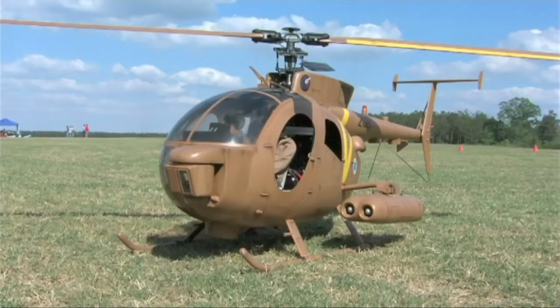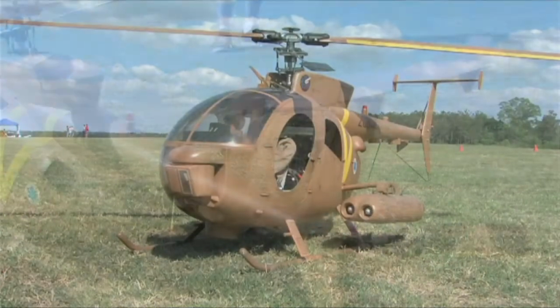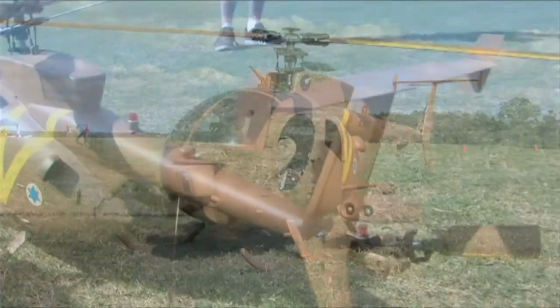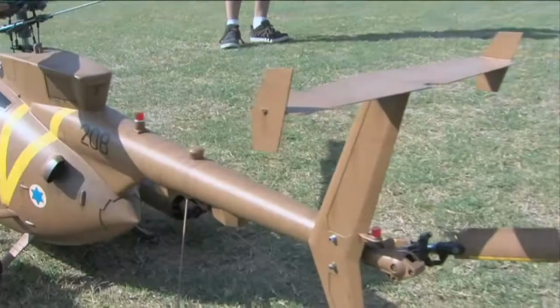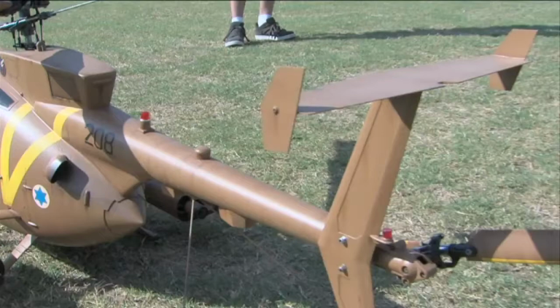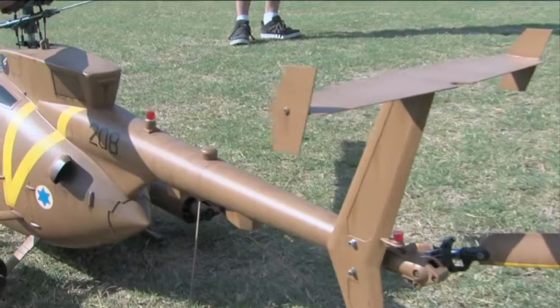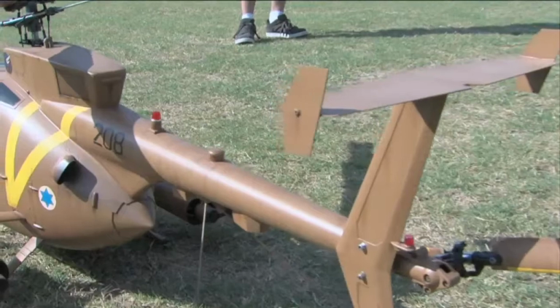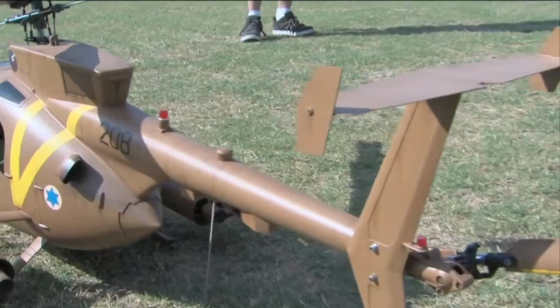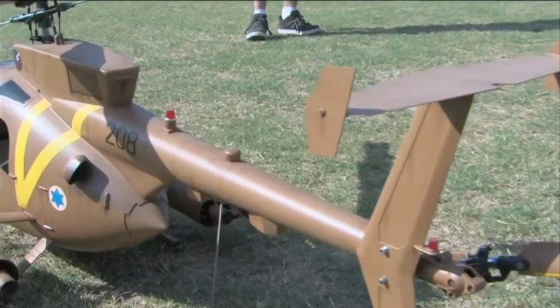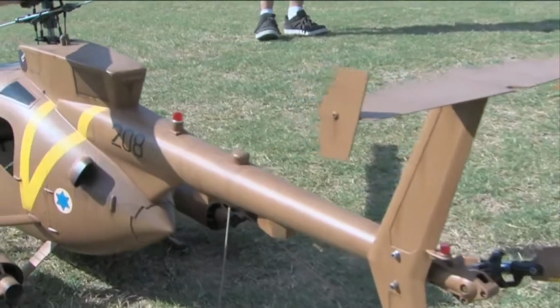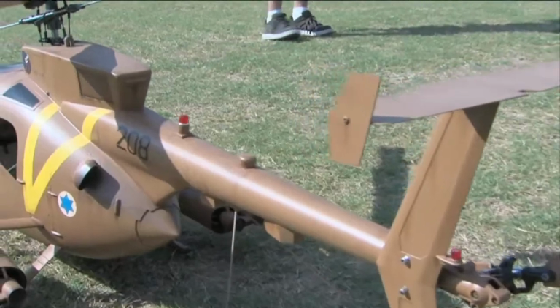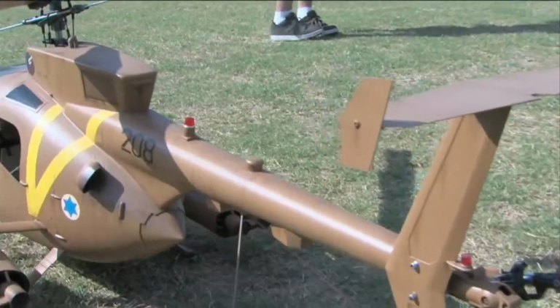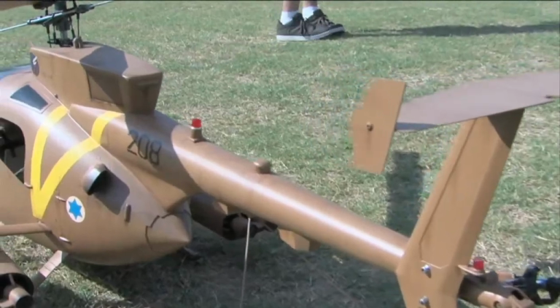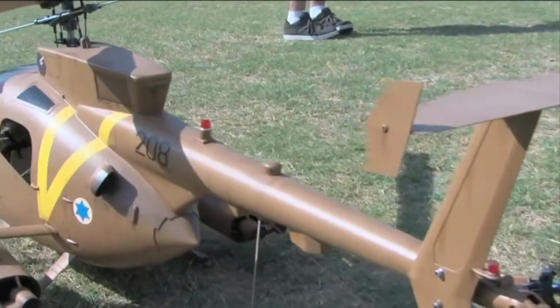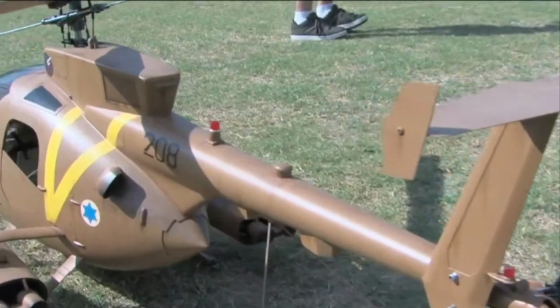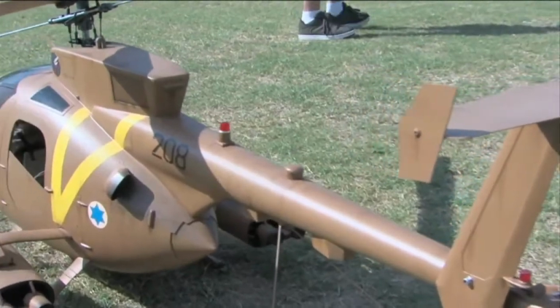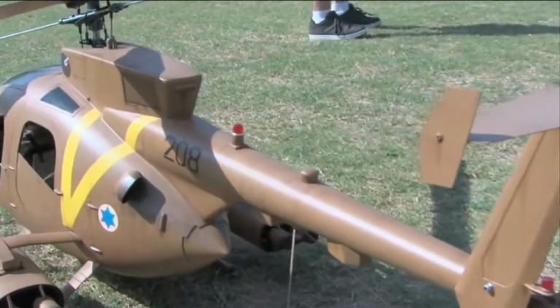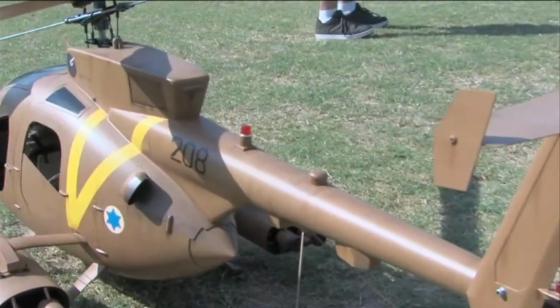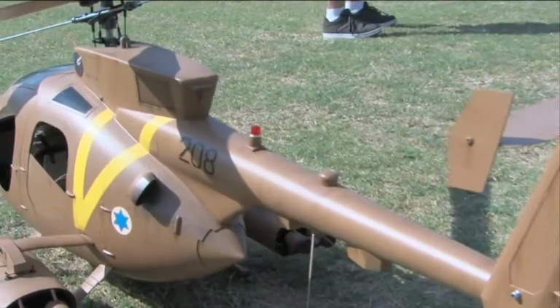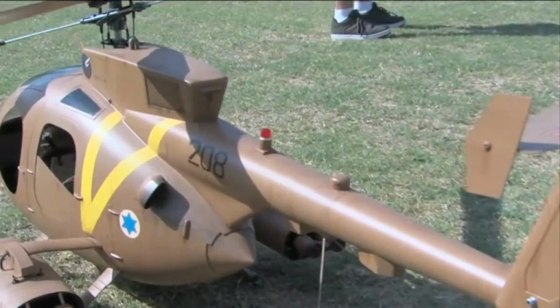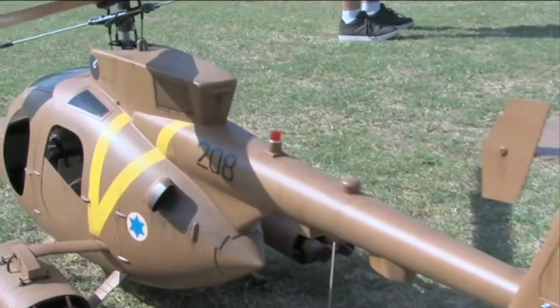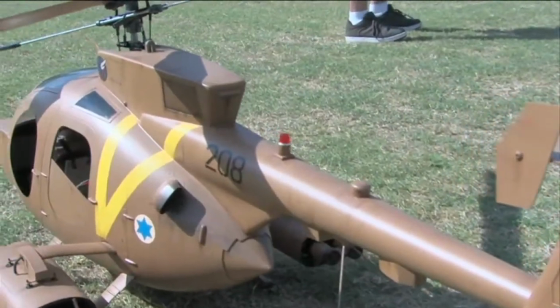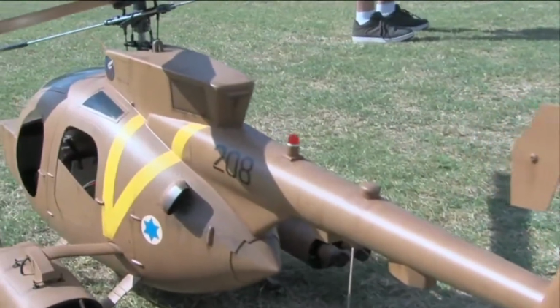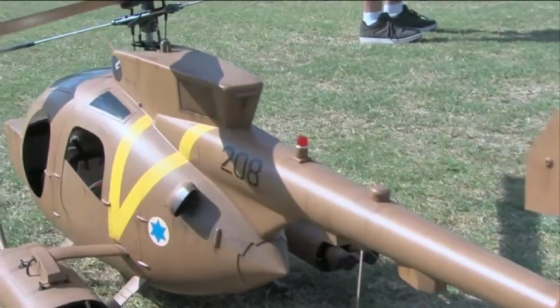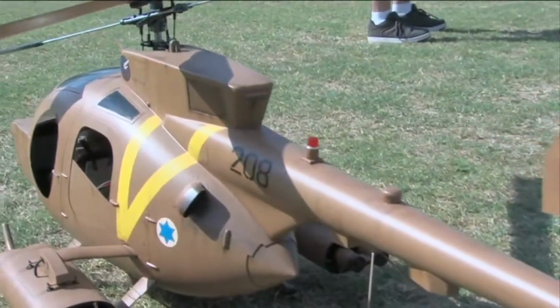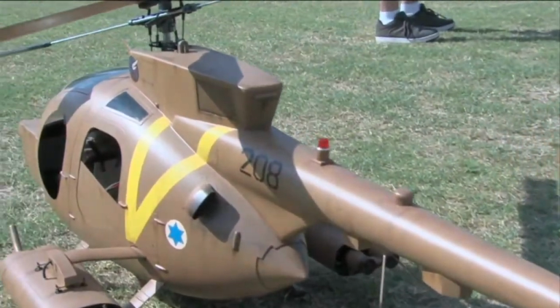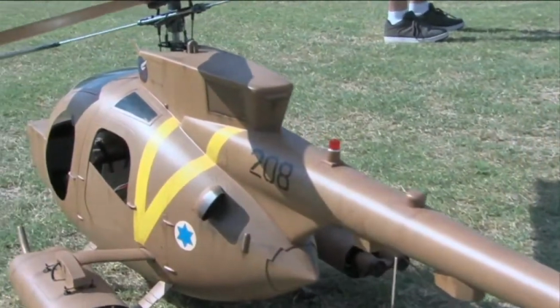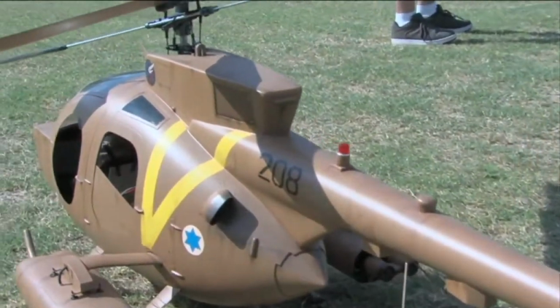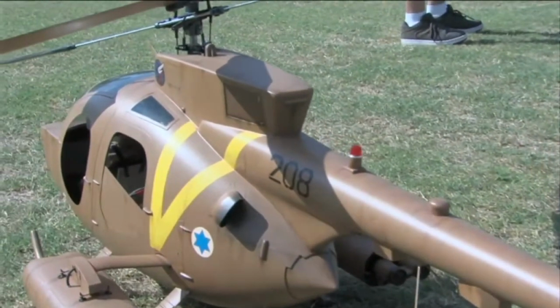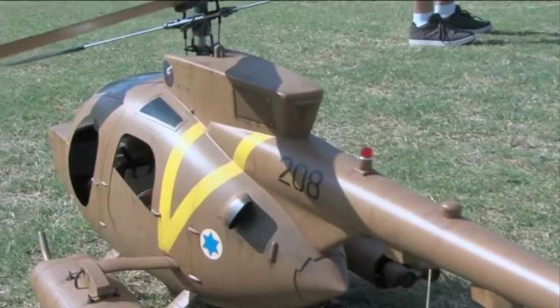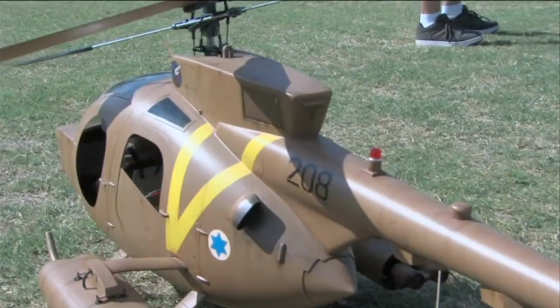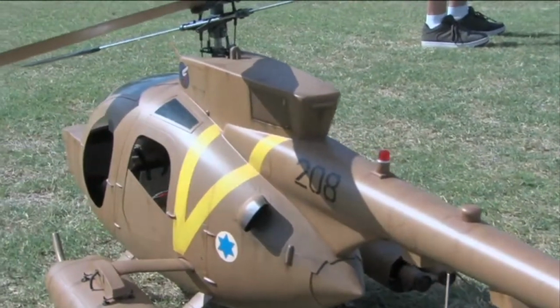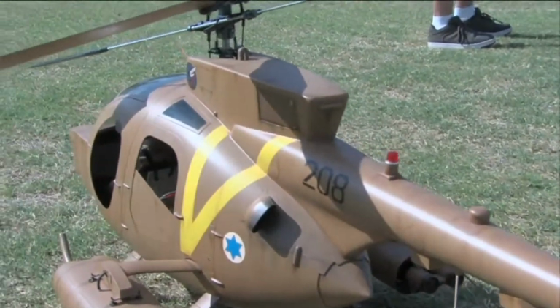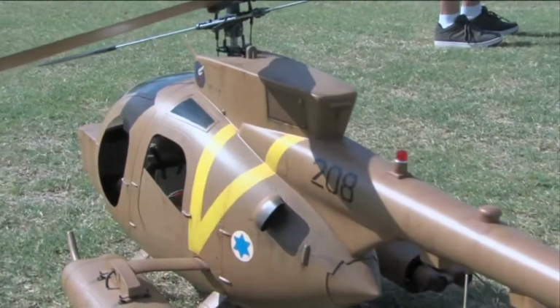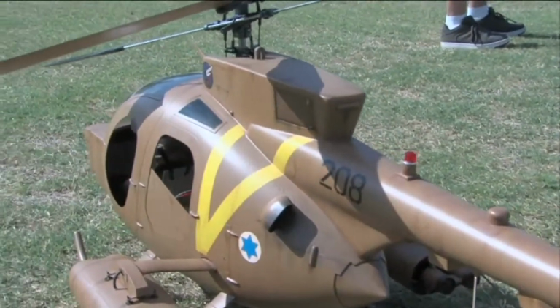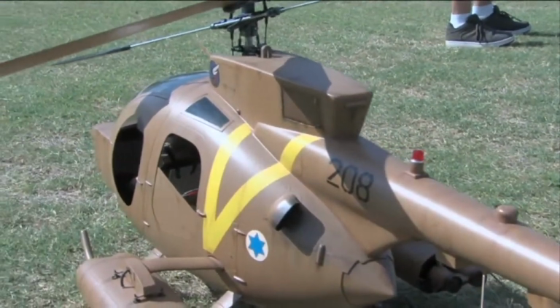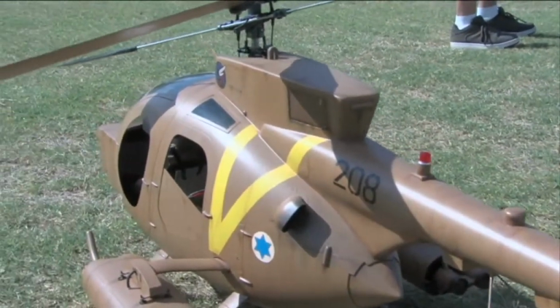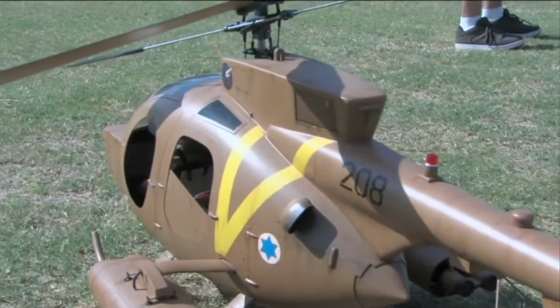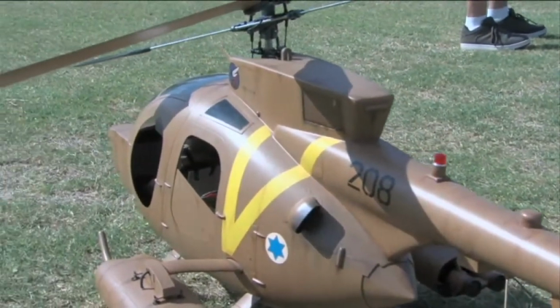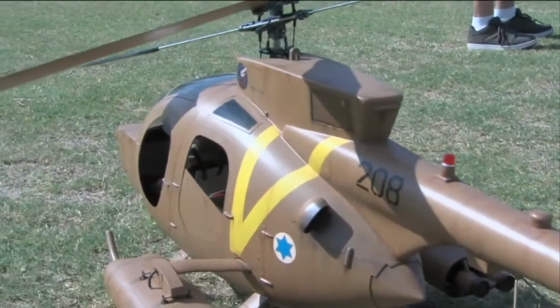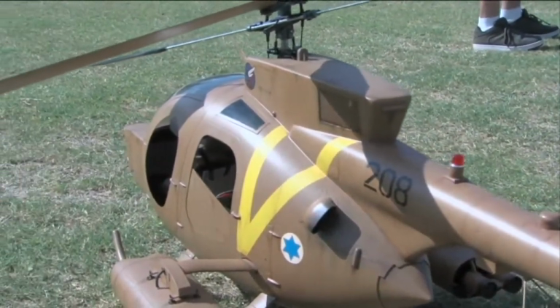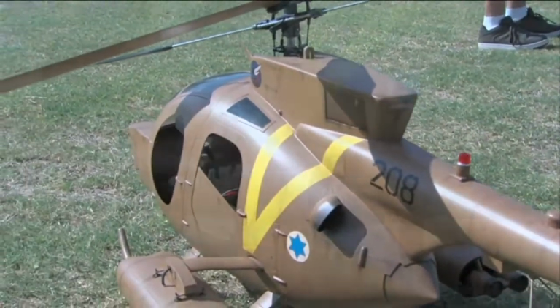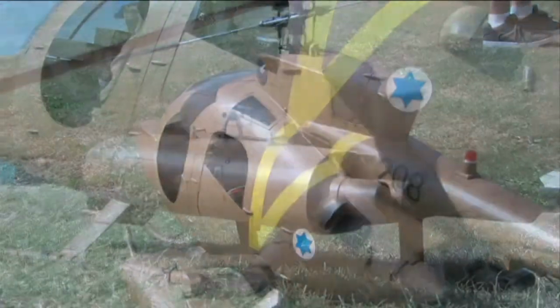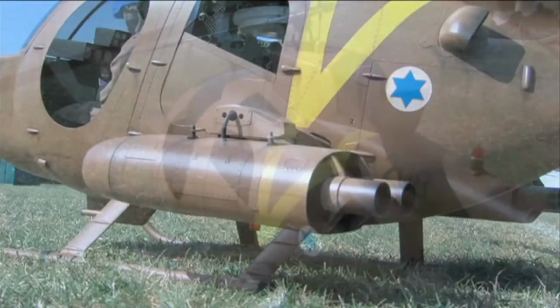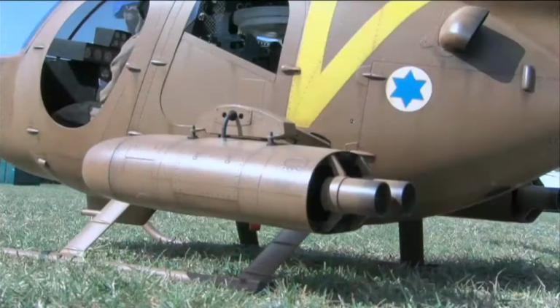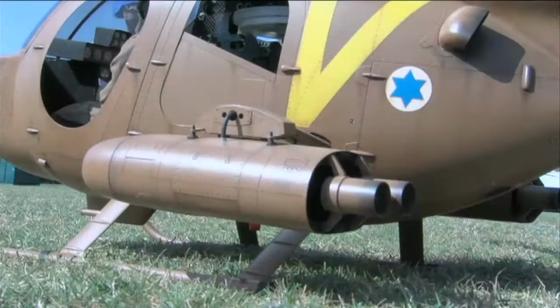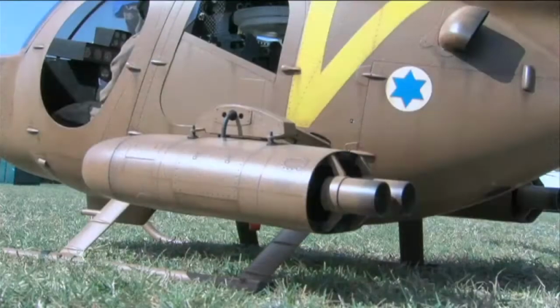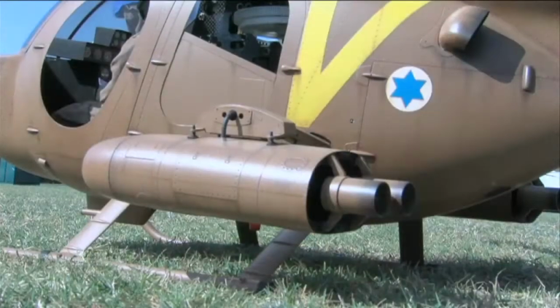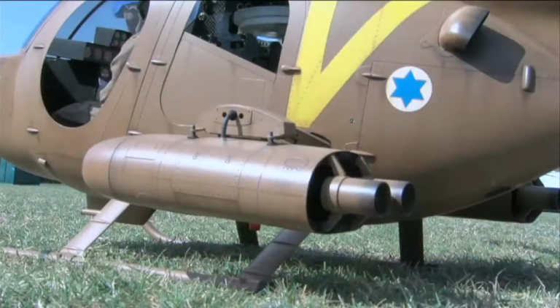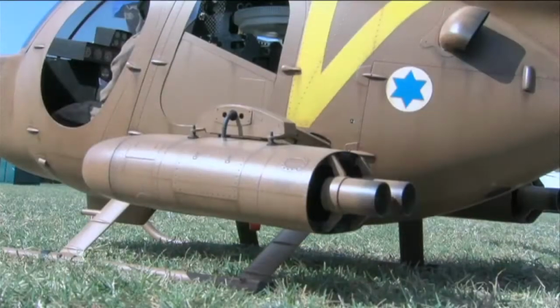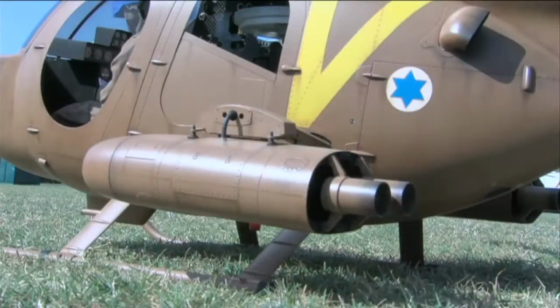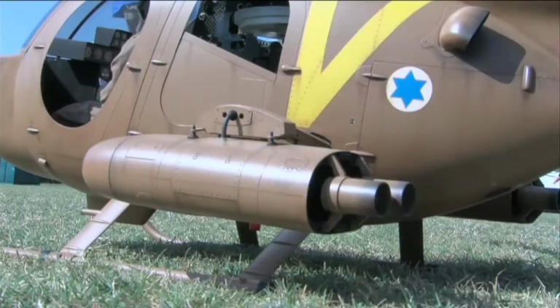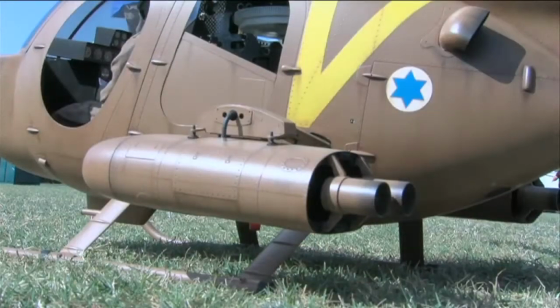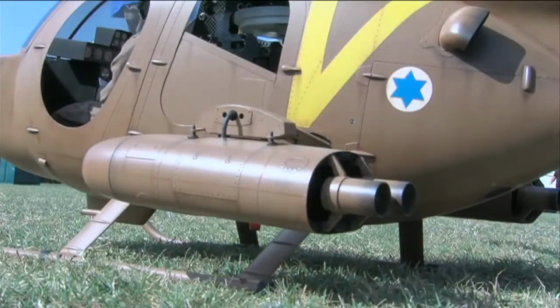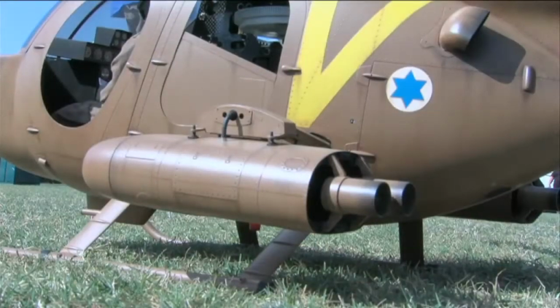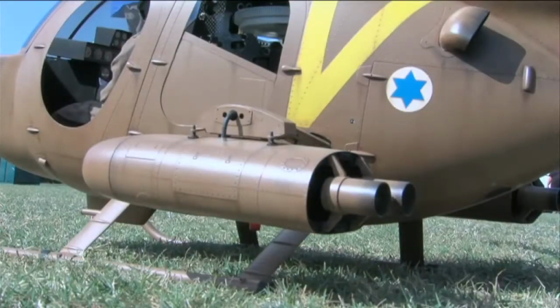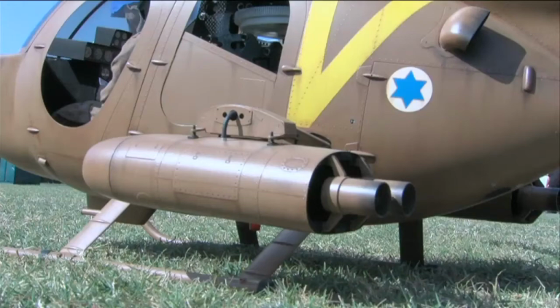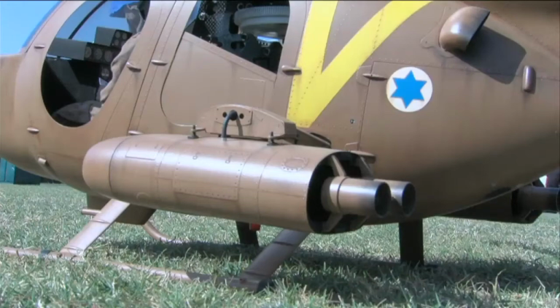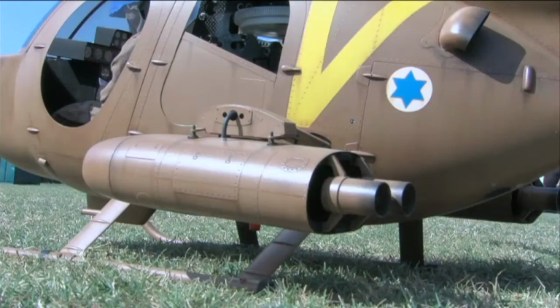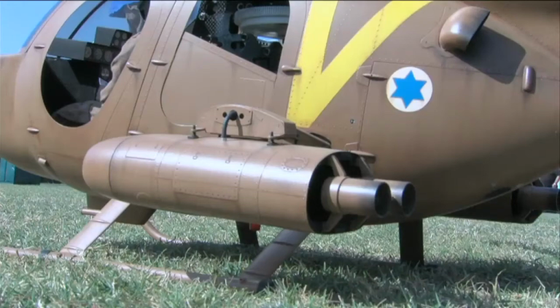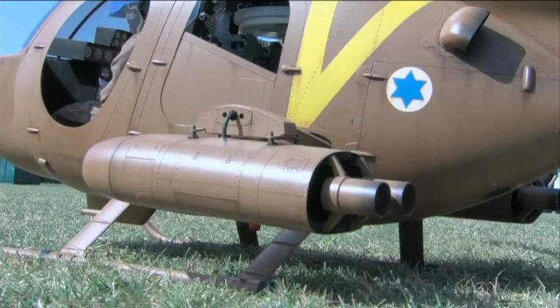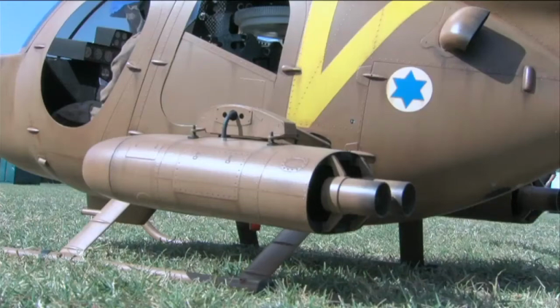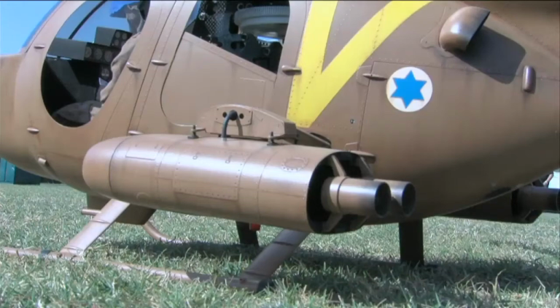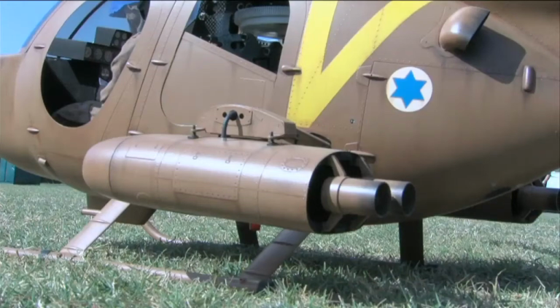It's got T-Rex 600 mechanics, all stock — stock motor, speed control, and everything else with it.